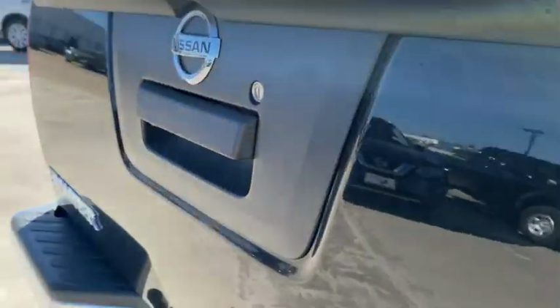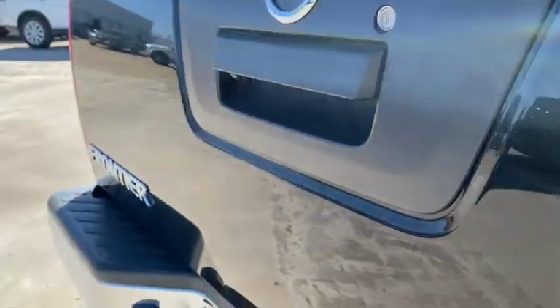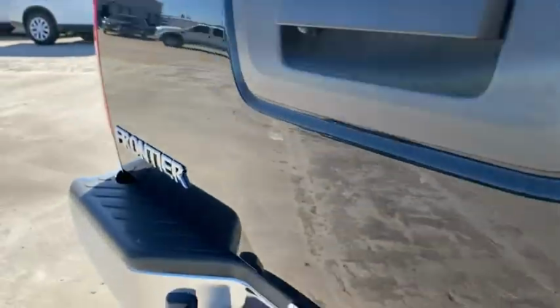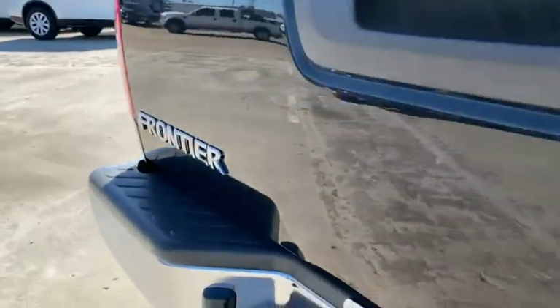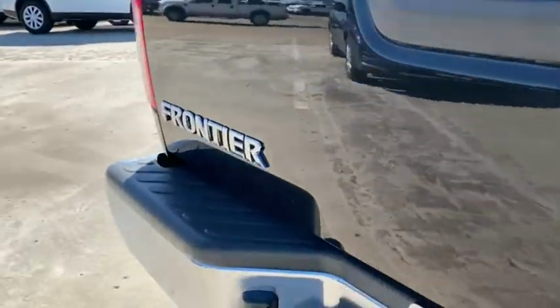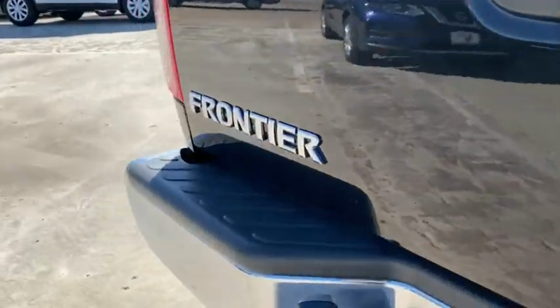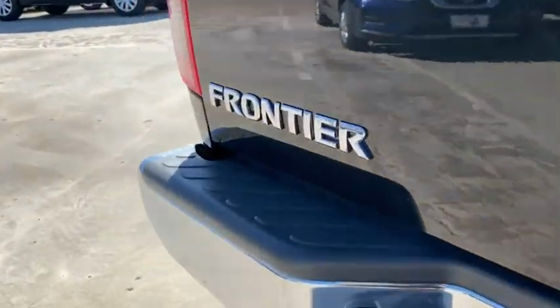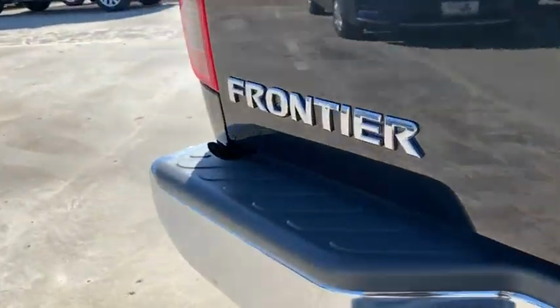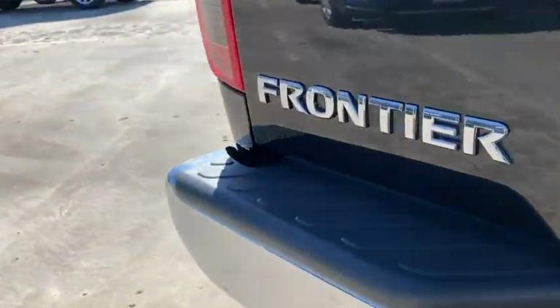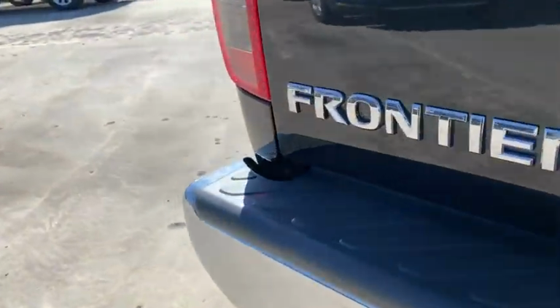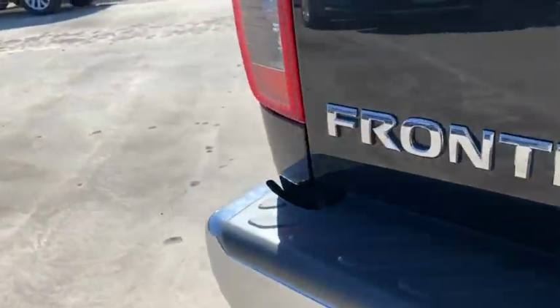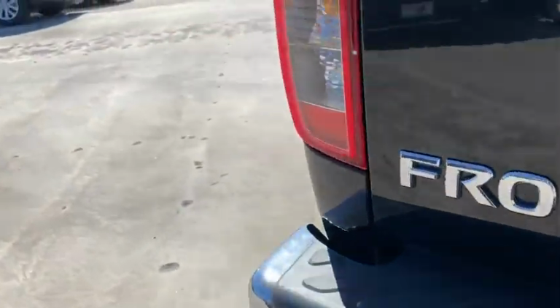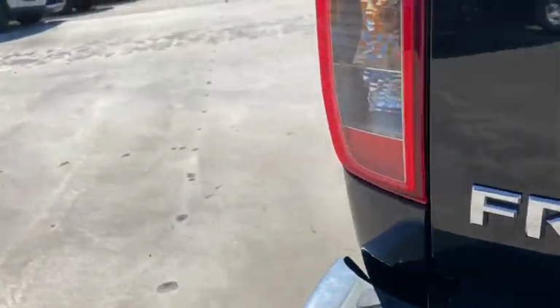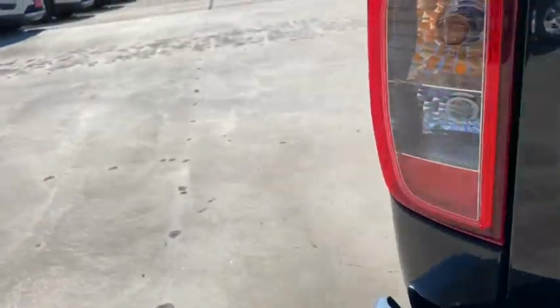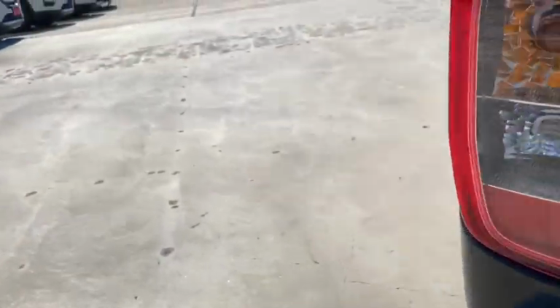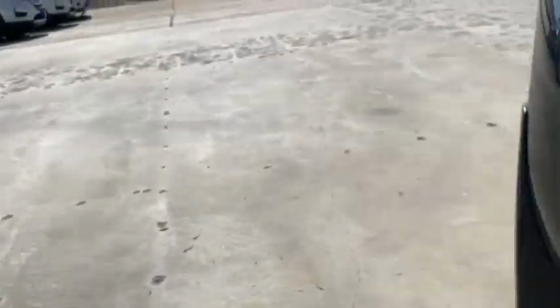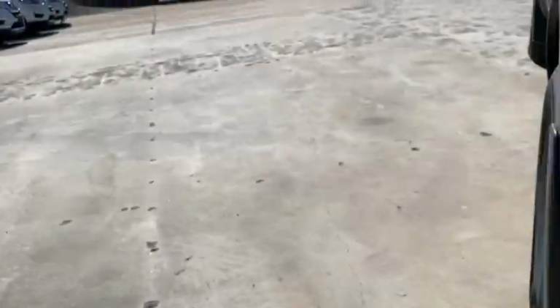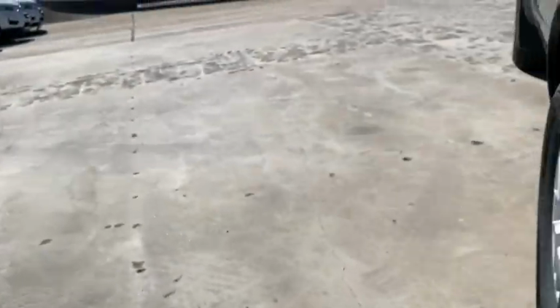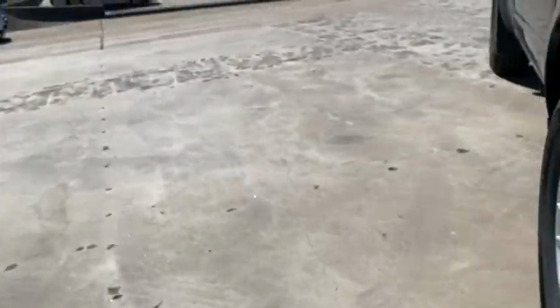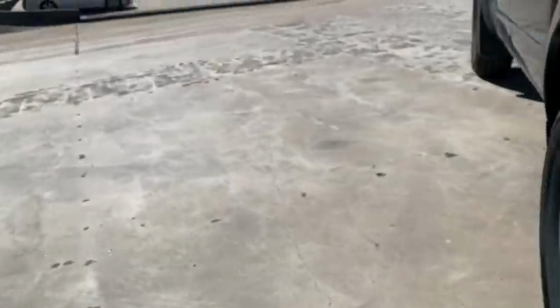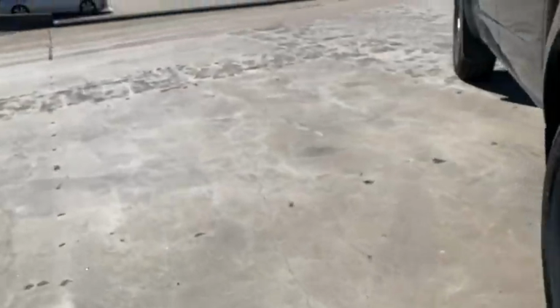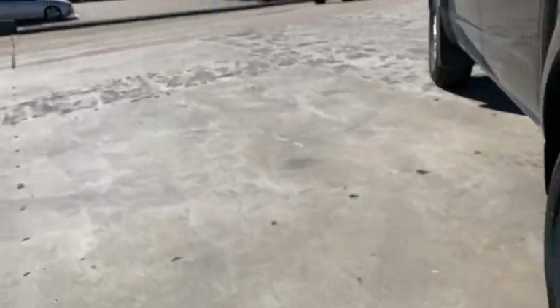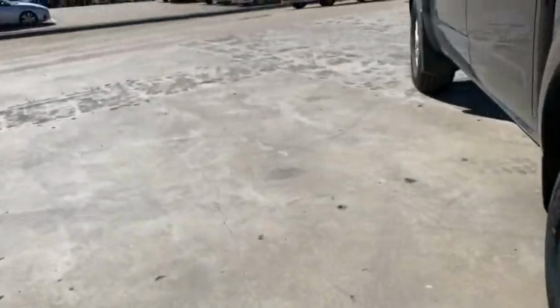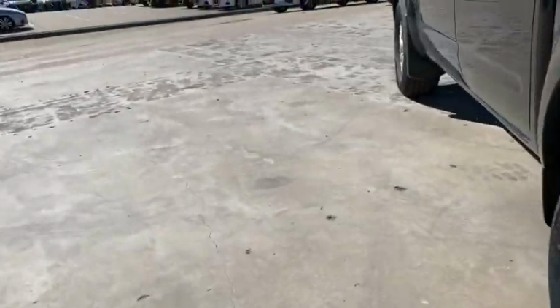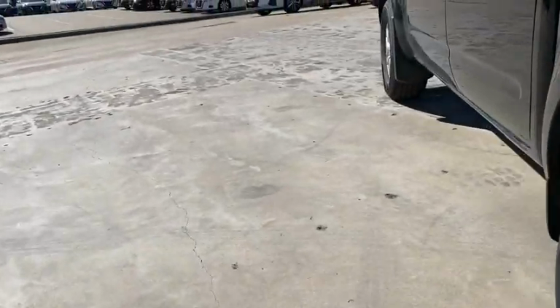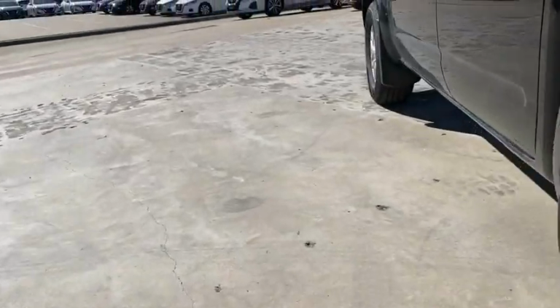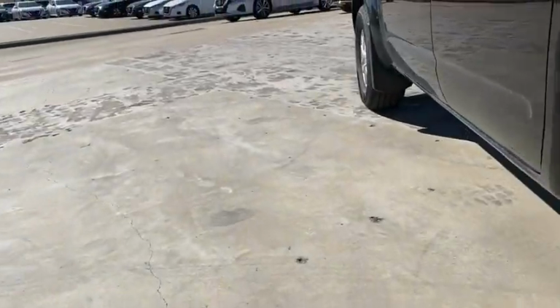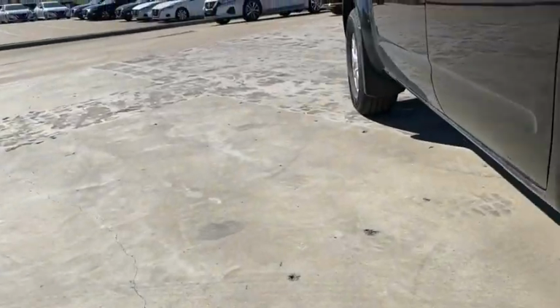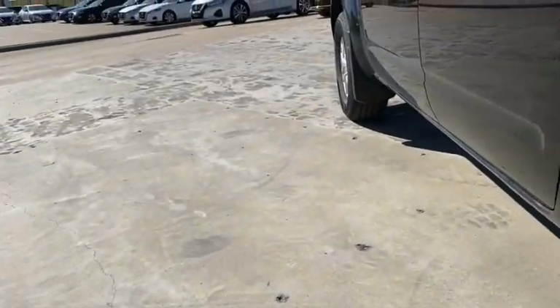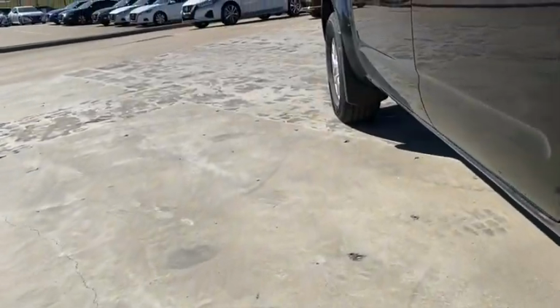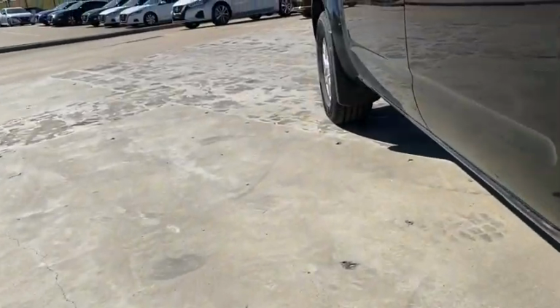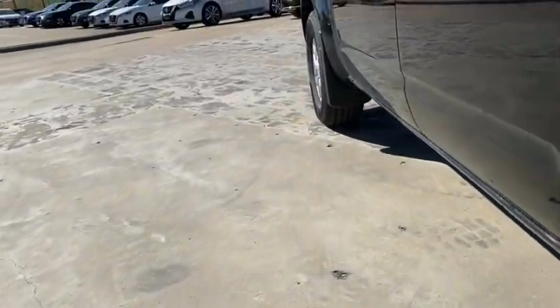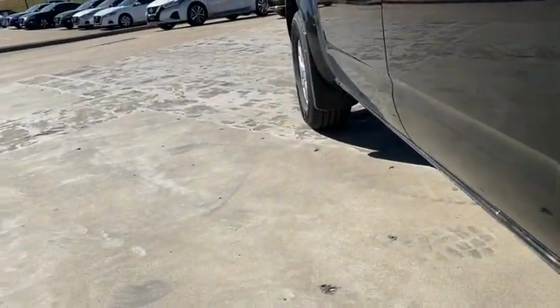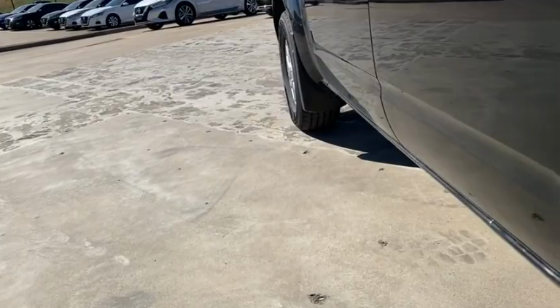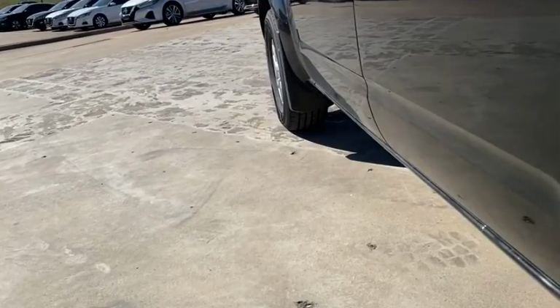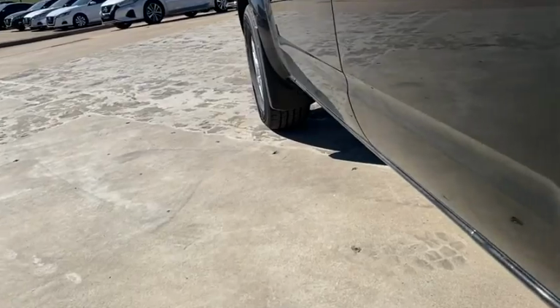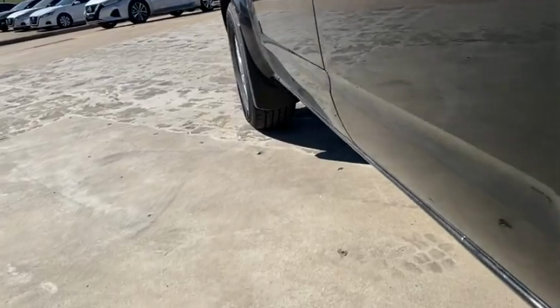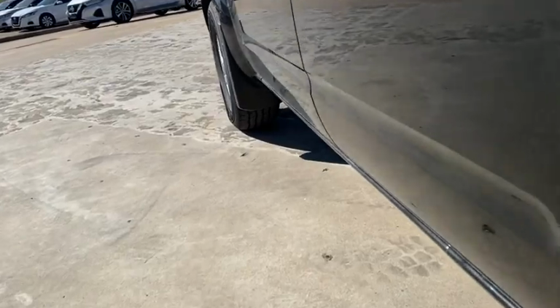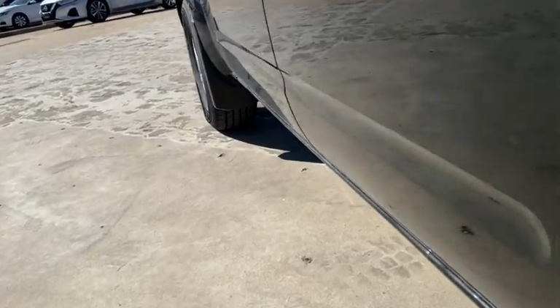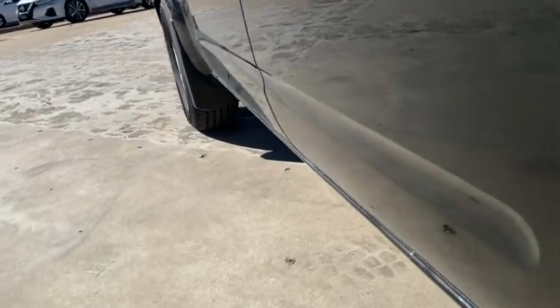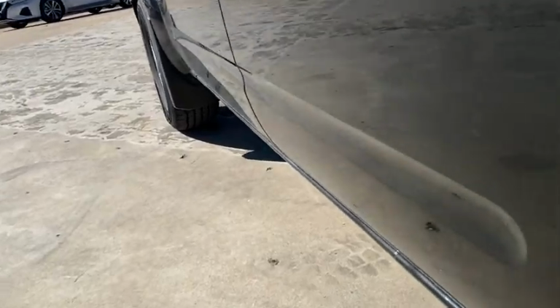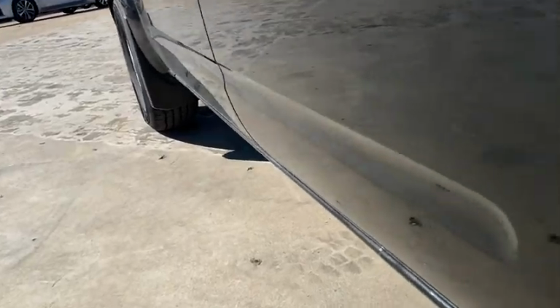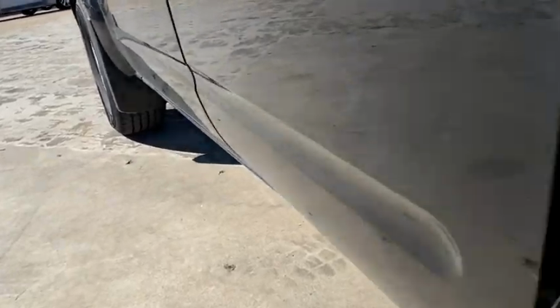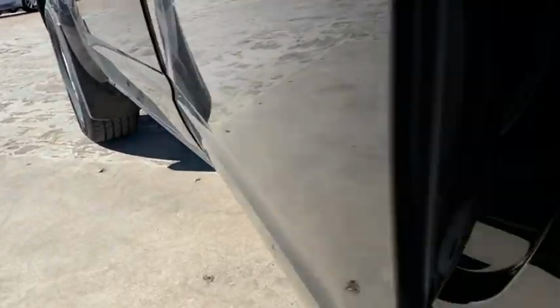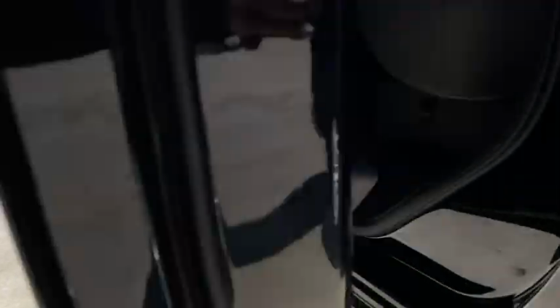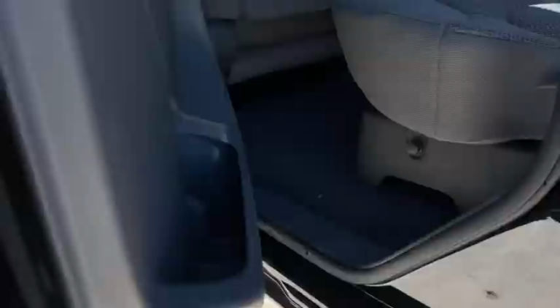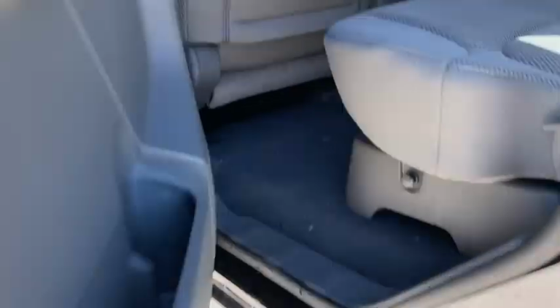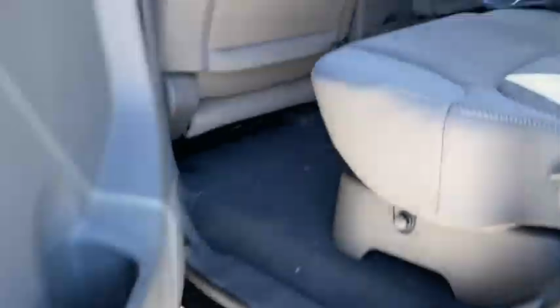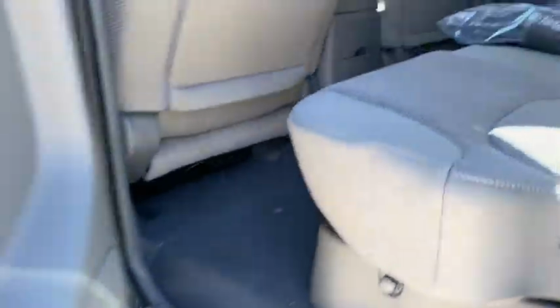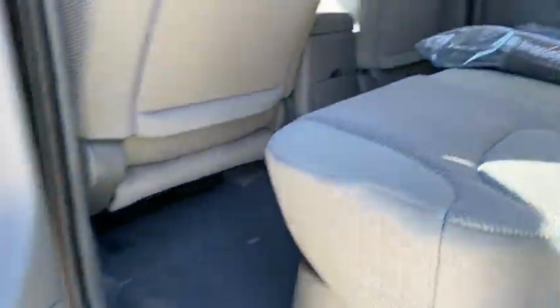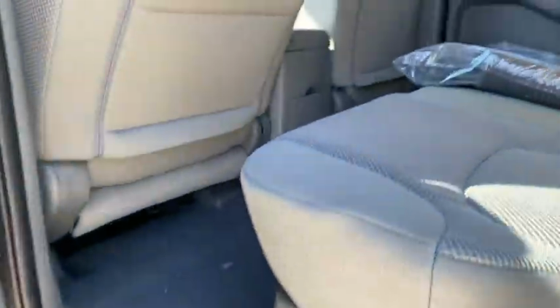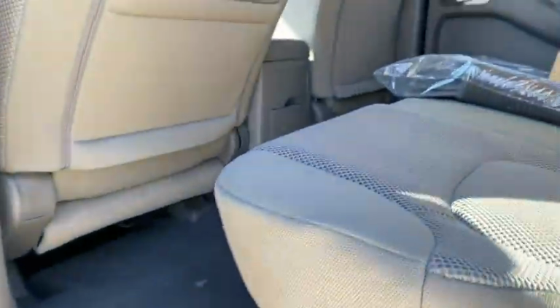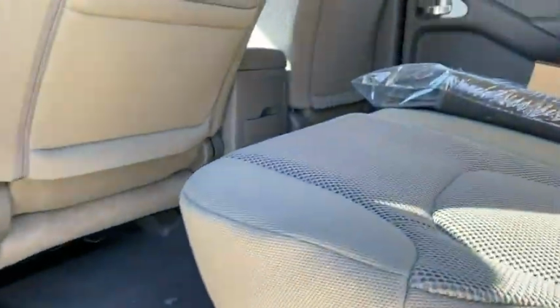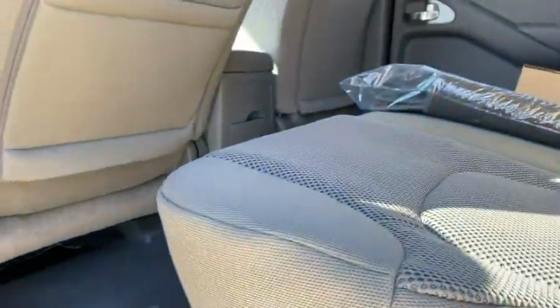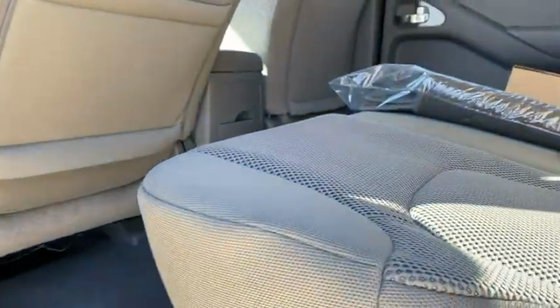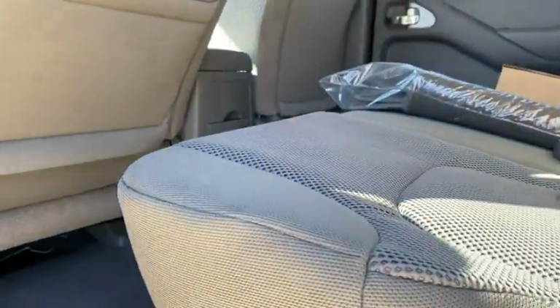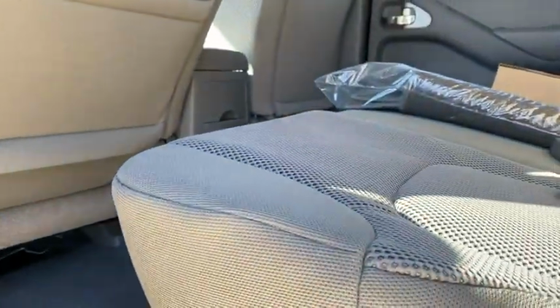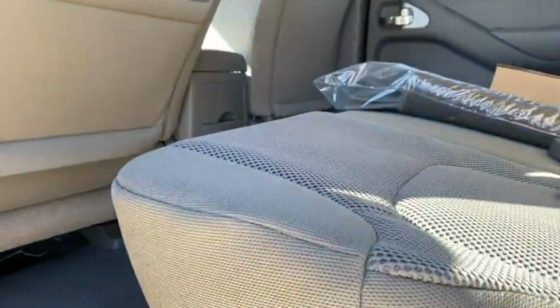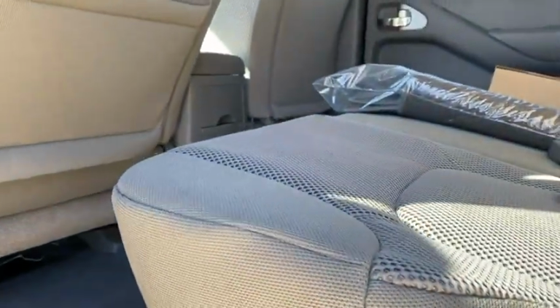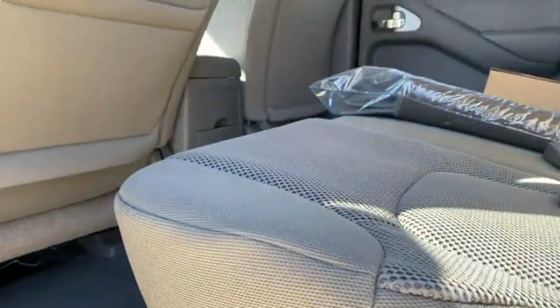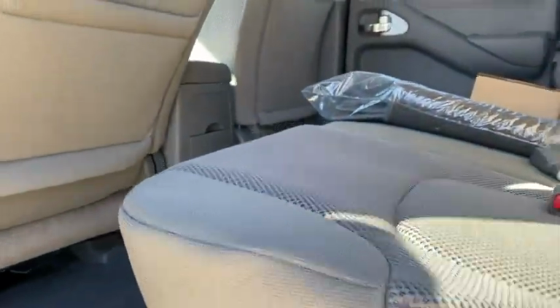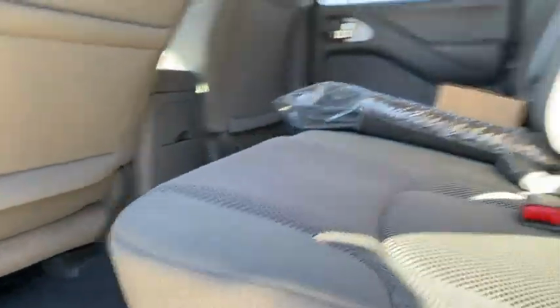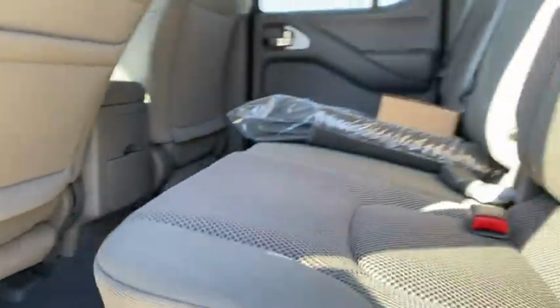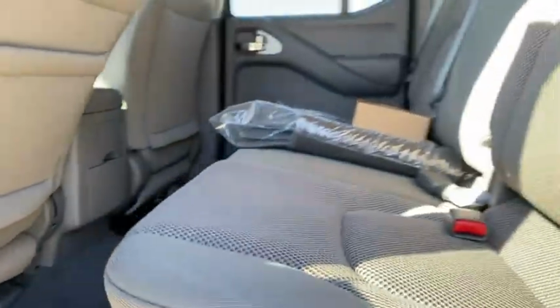Driver vanity mirror, front reading lamp, cloth seat trim, tilt steering wheel, passenger vanity mirror, speed control.